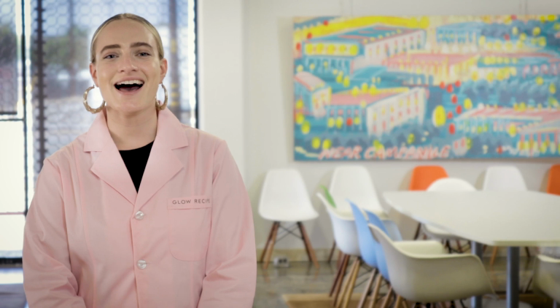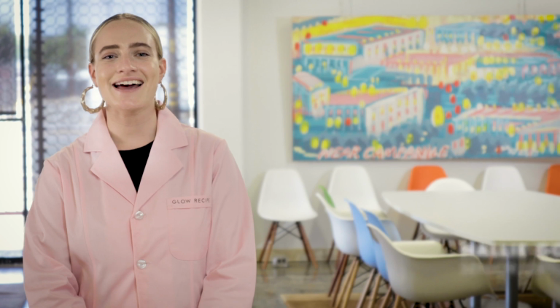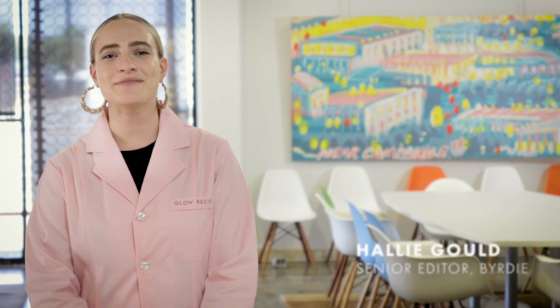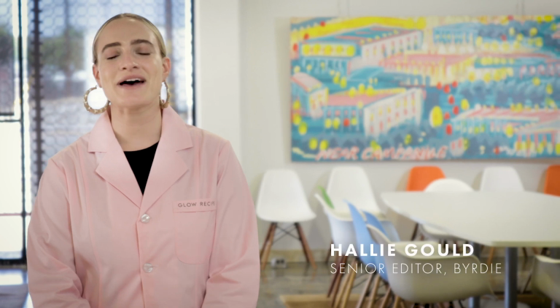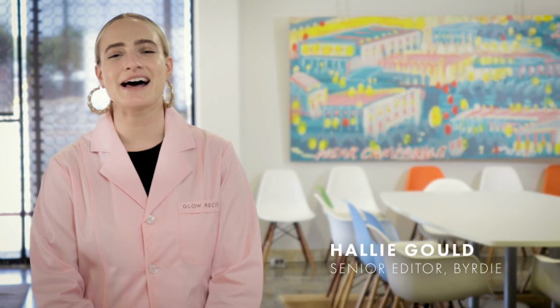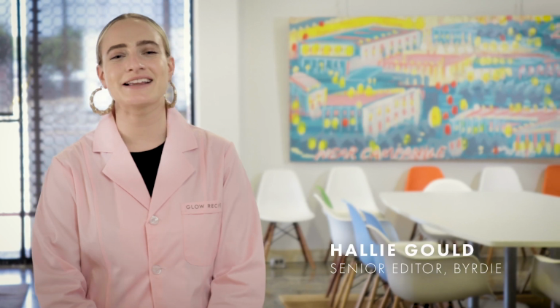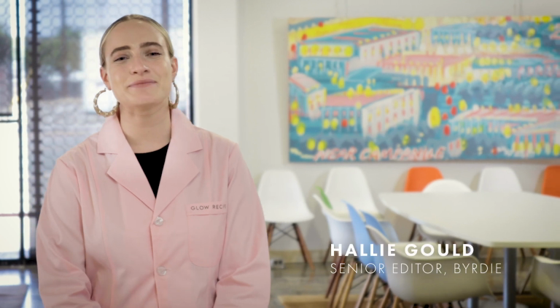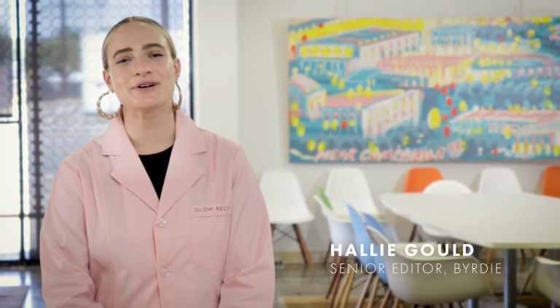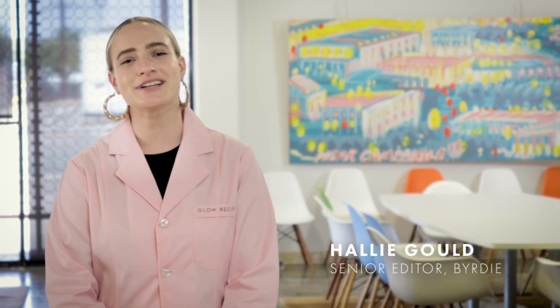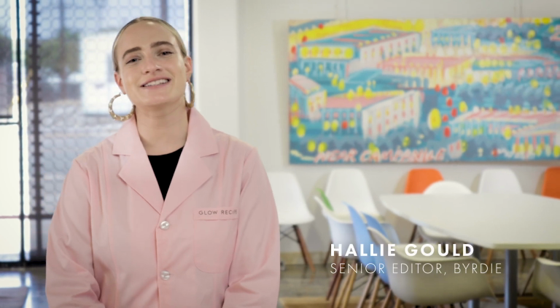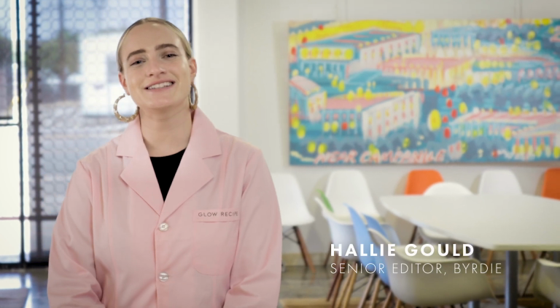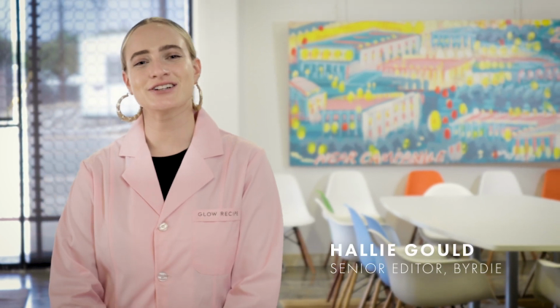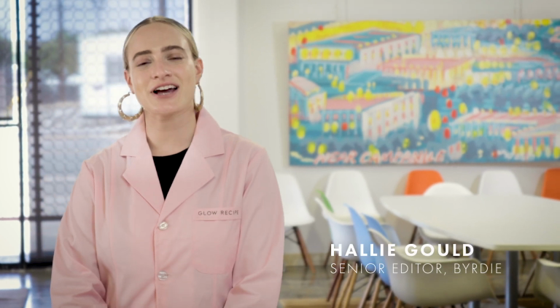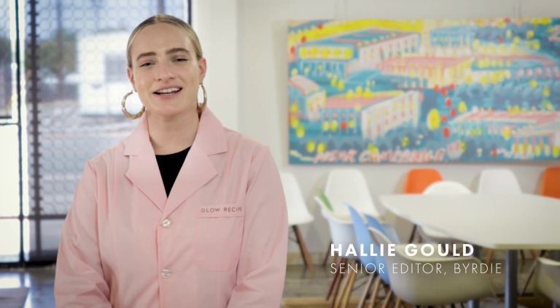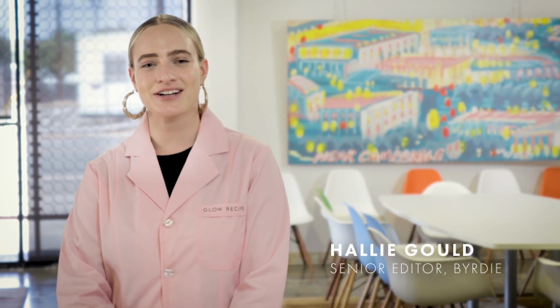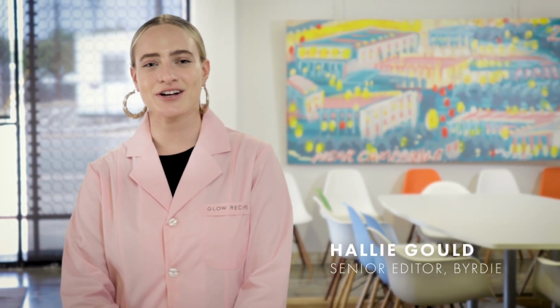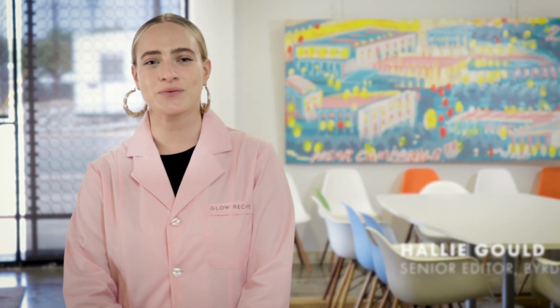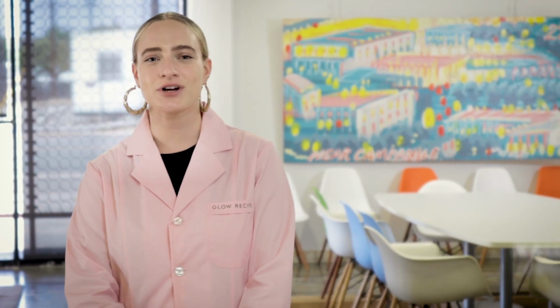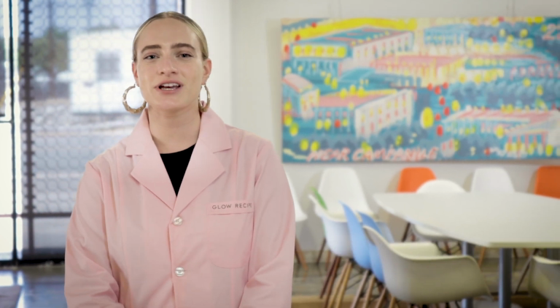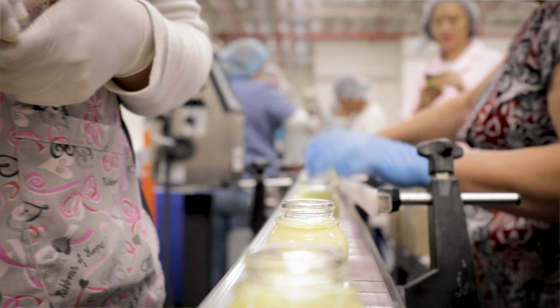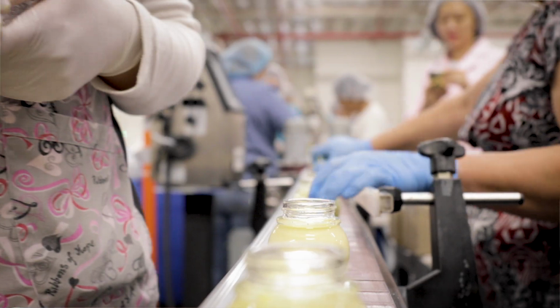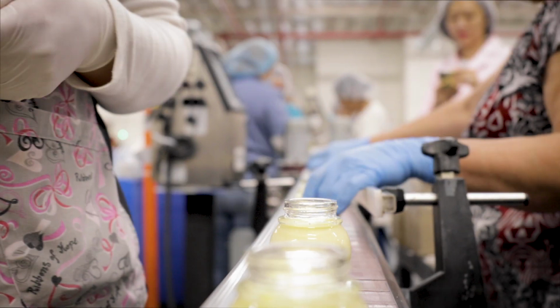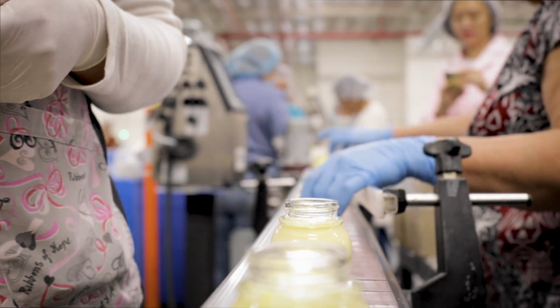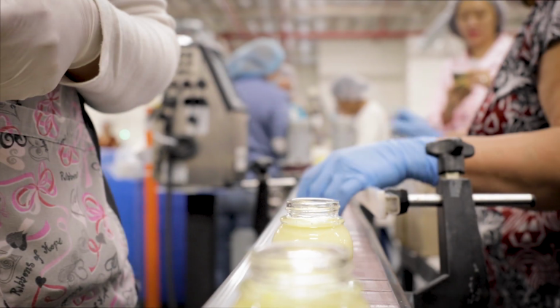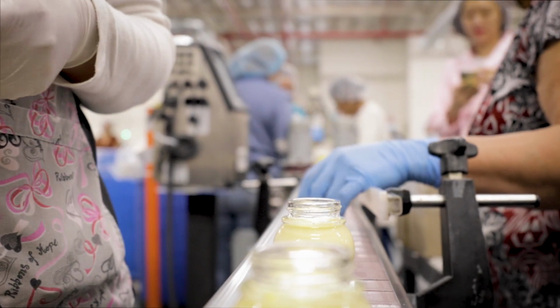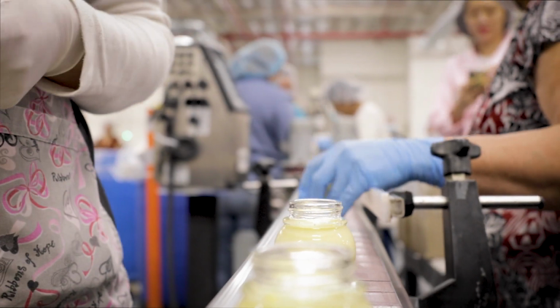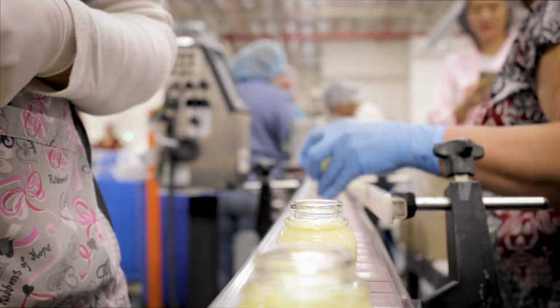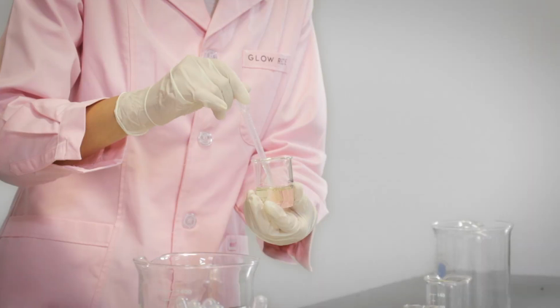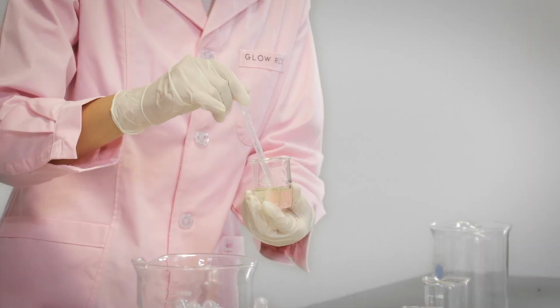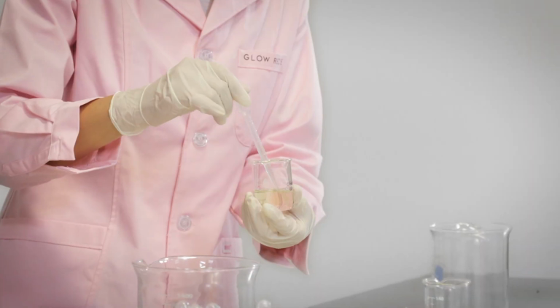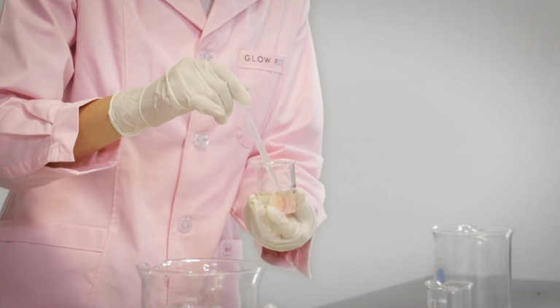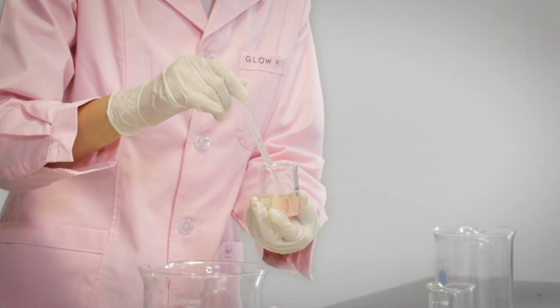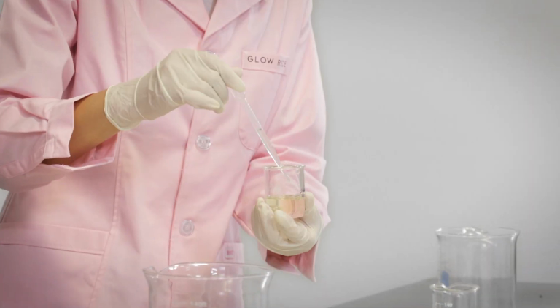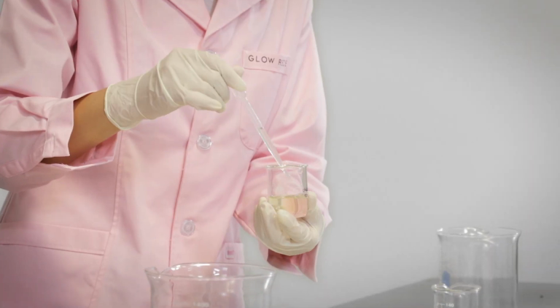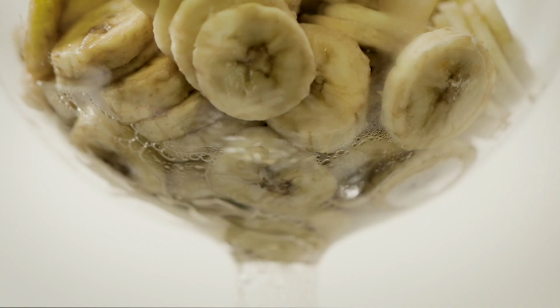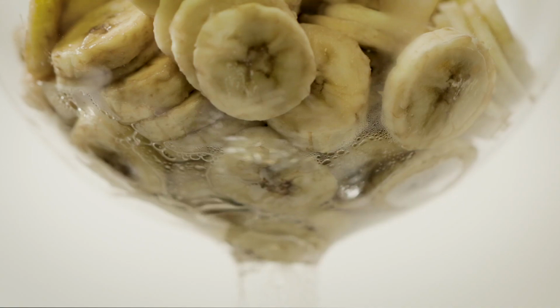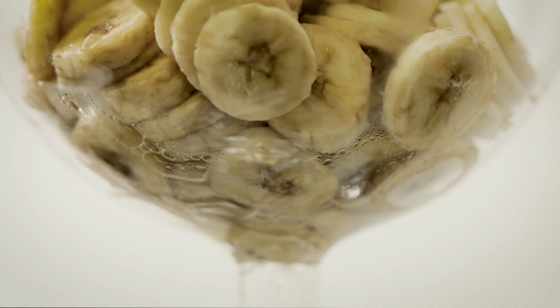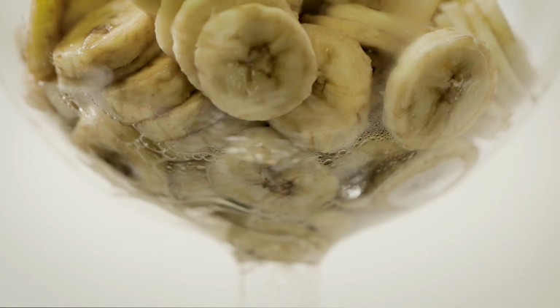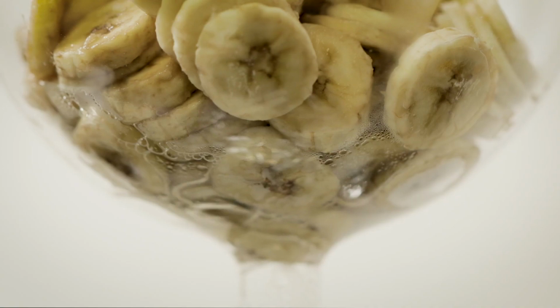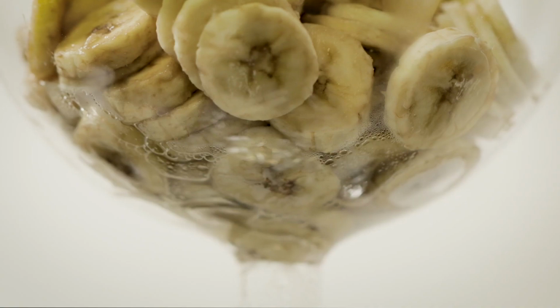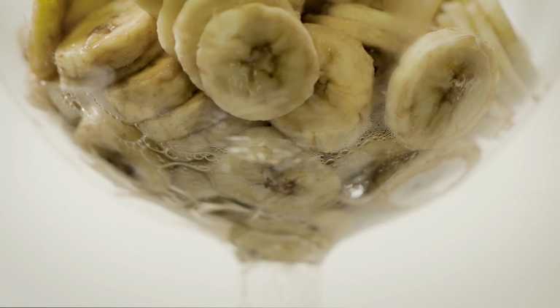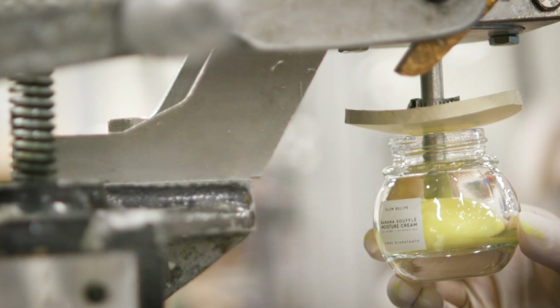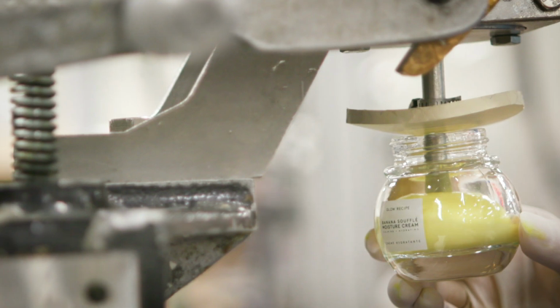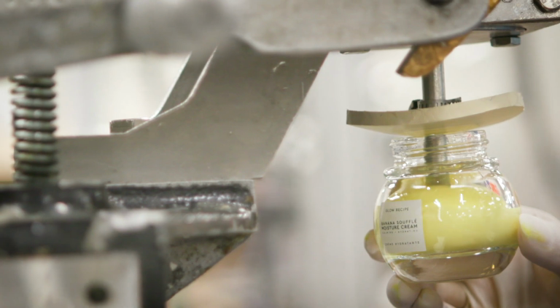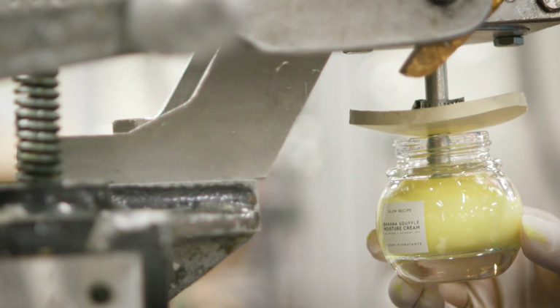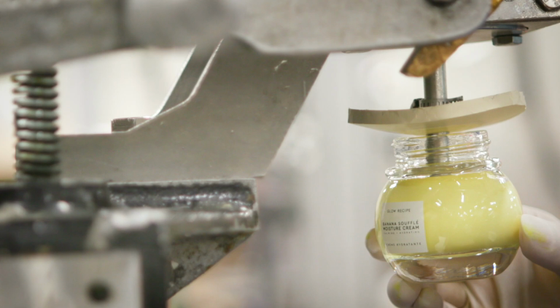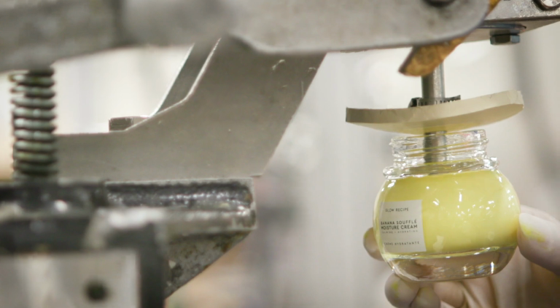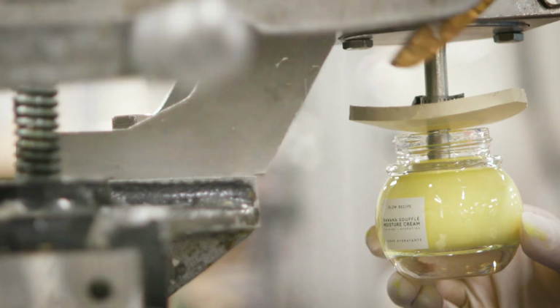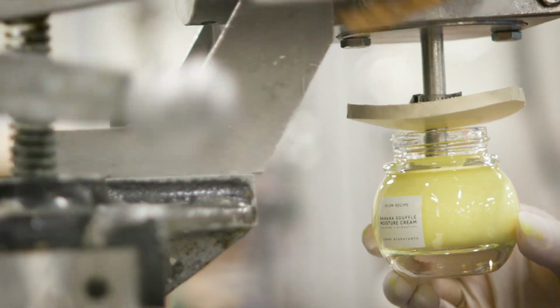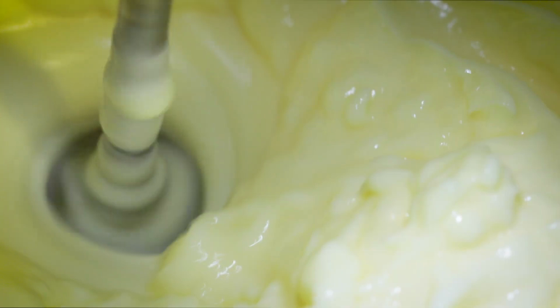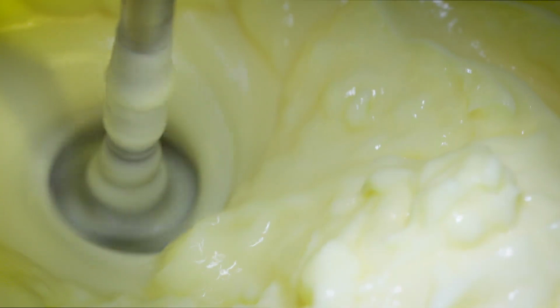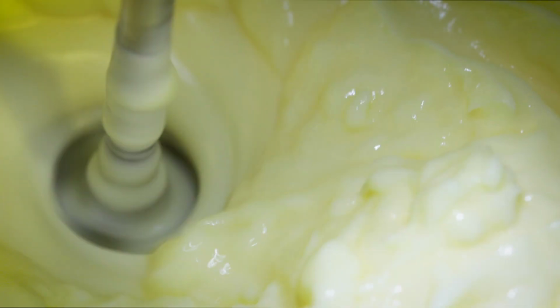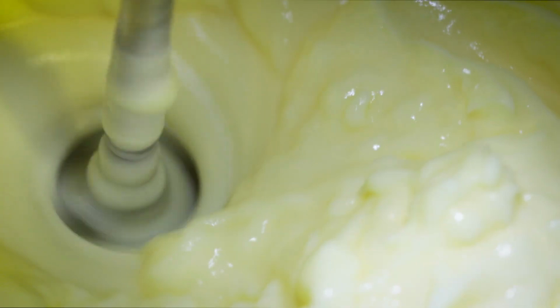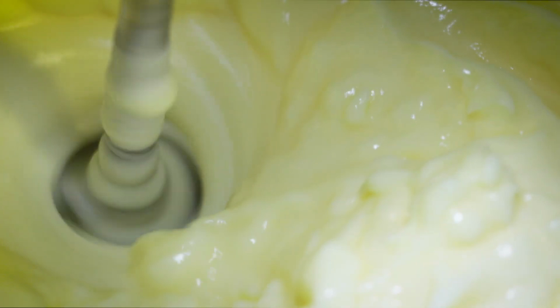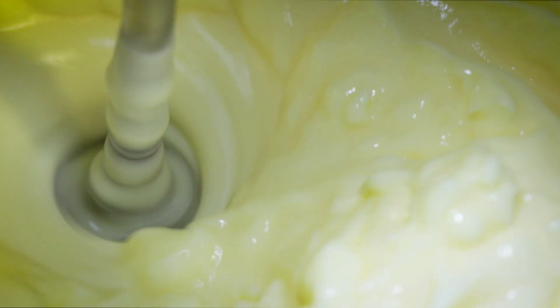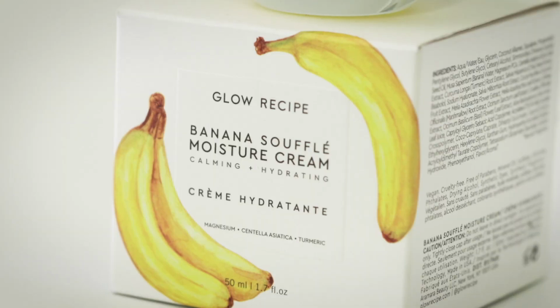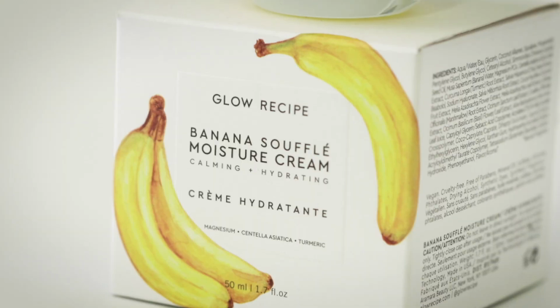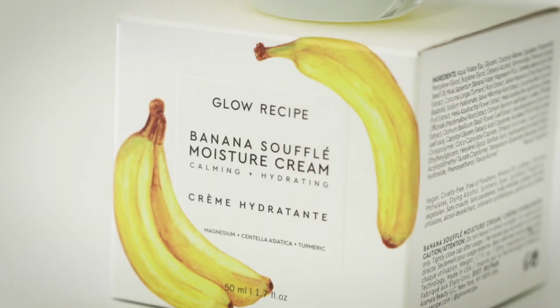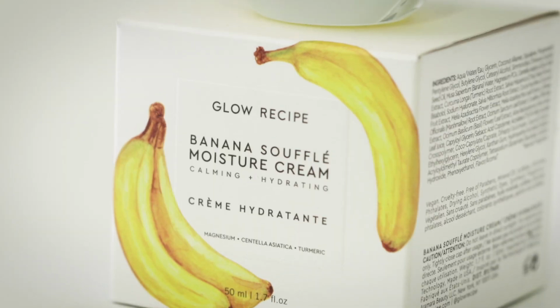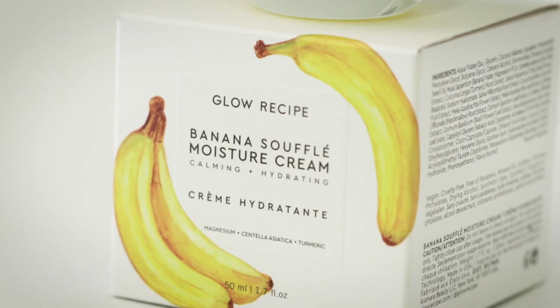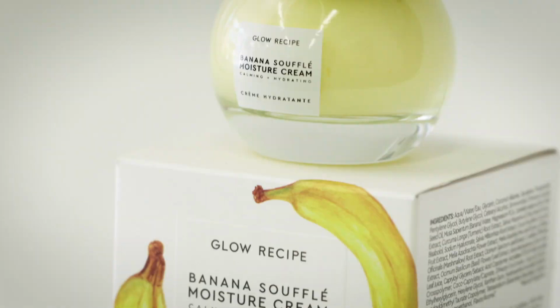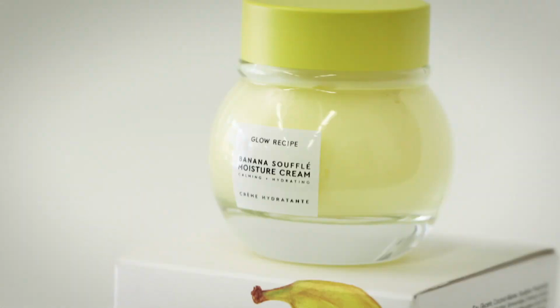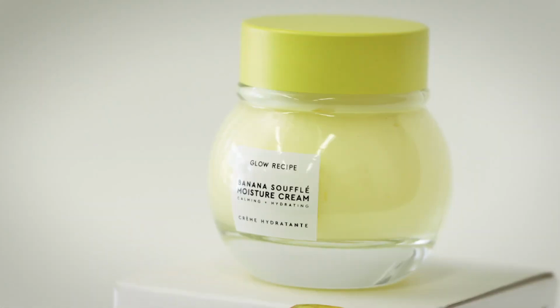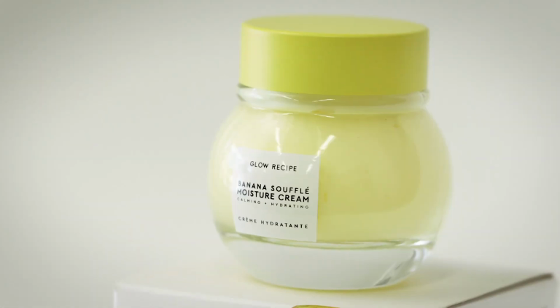Hi, I'm Hallie, Birdie's senior editor, and we're here at Glow Recipes Labs to take a step-by-step look at how to make their newest product, Banana Souffle Moisture Cream.